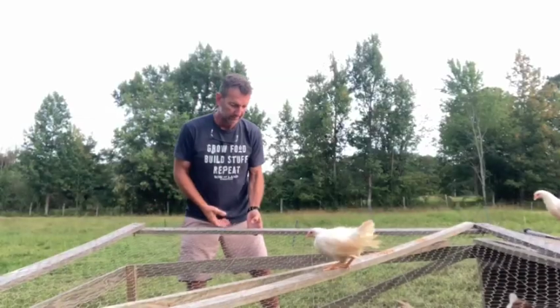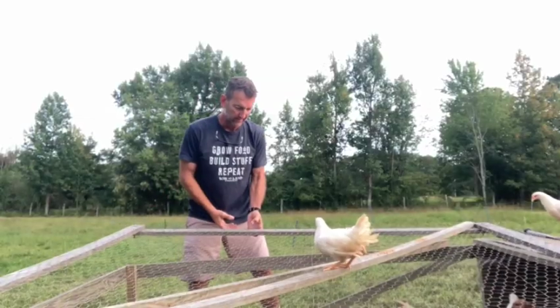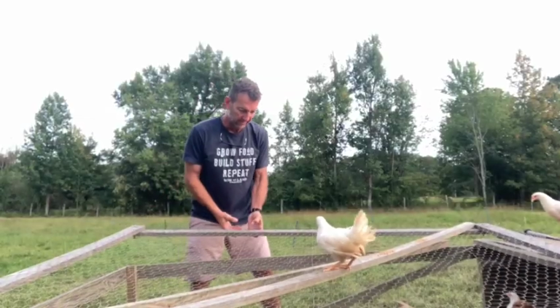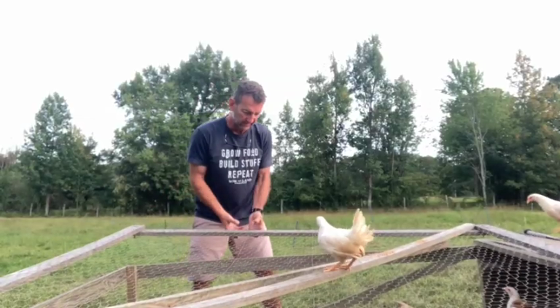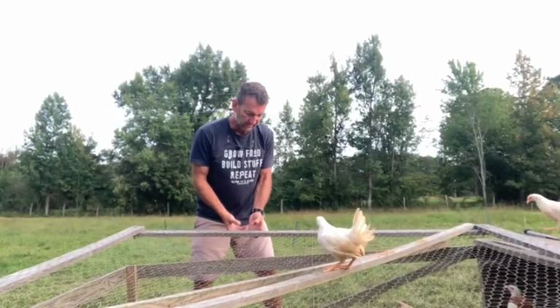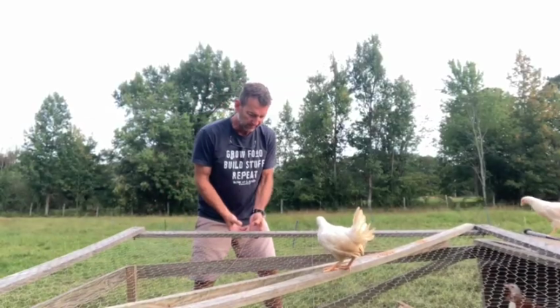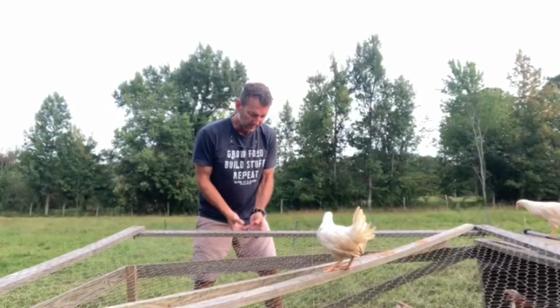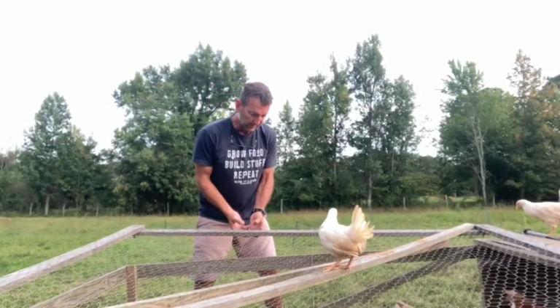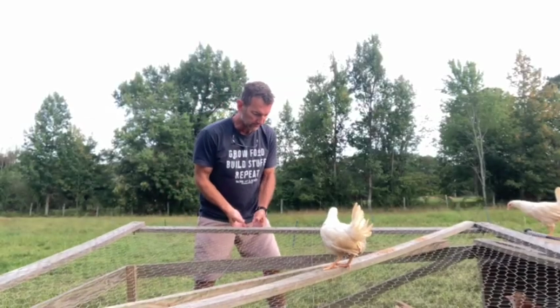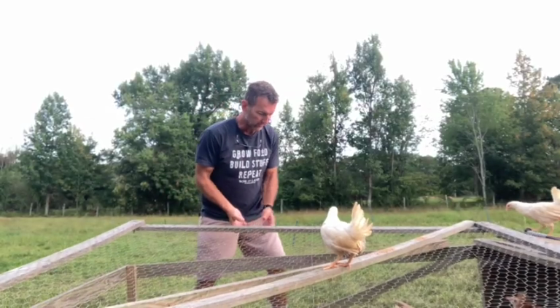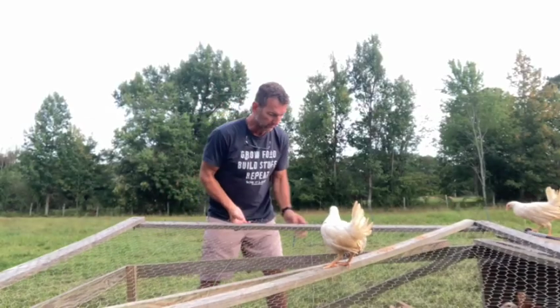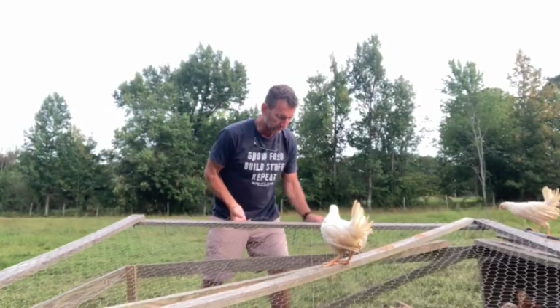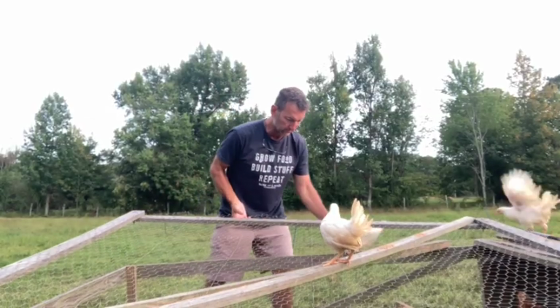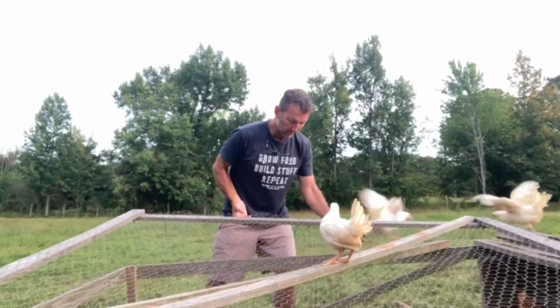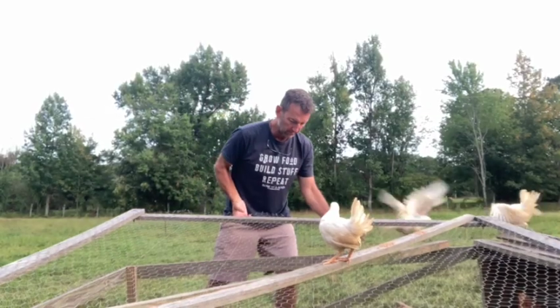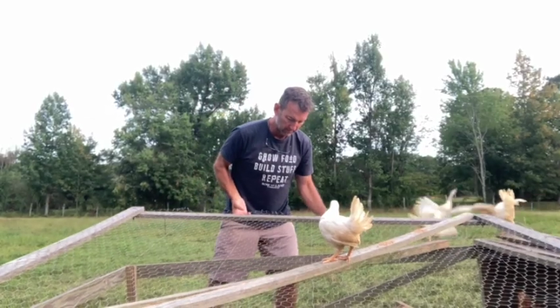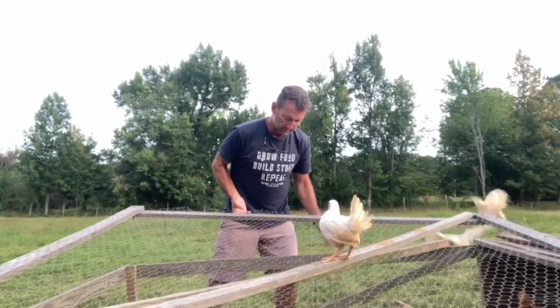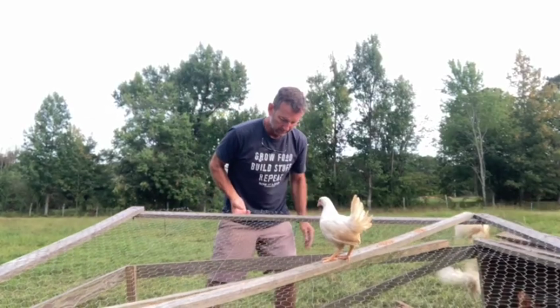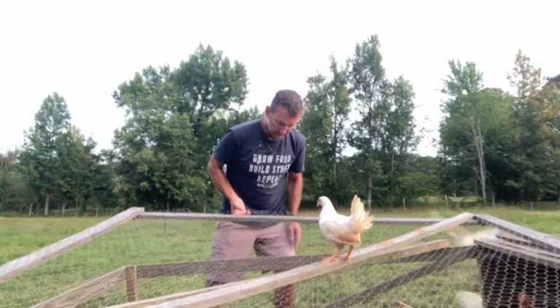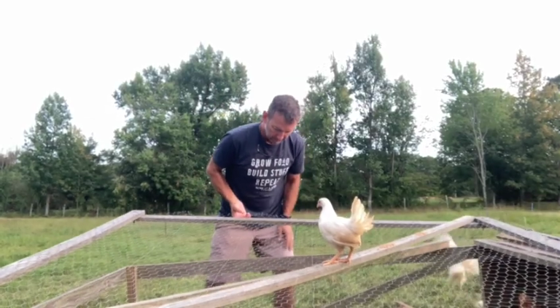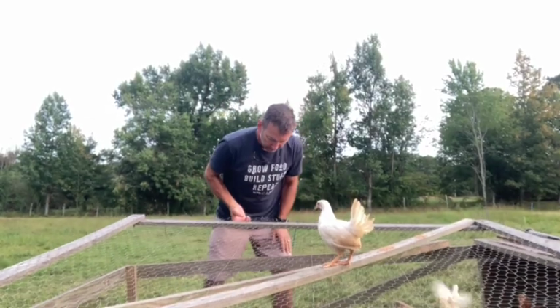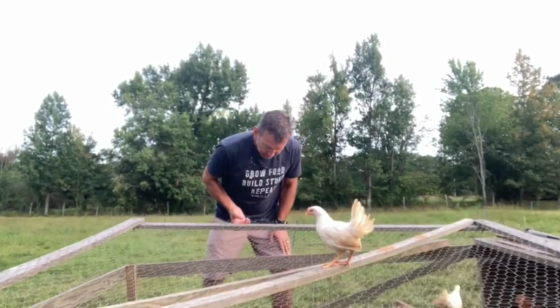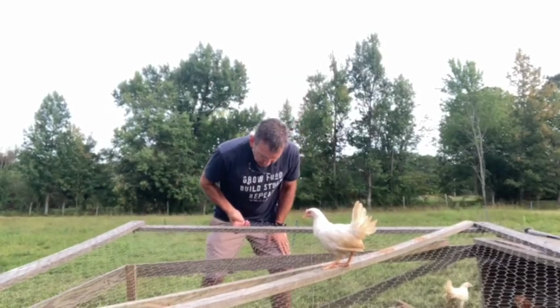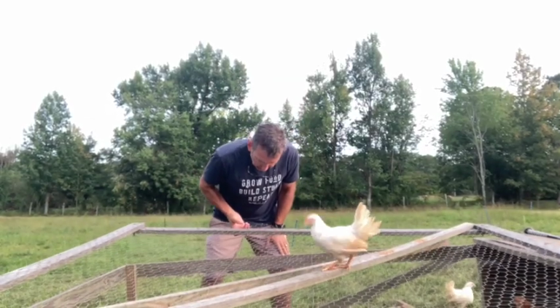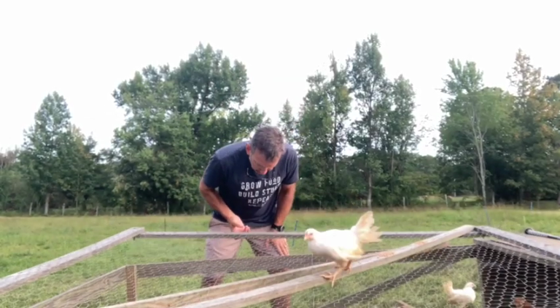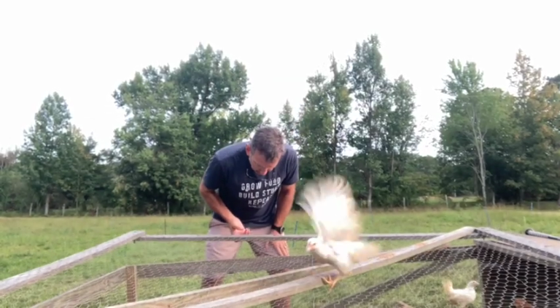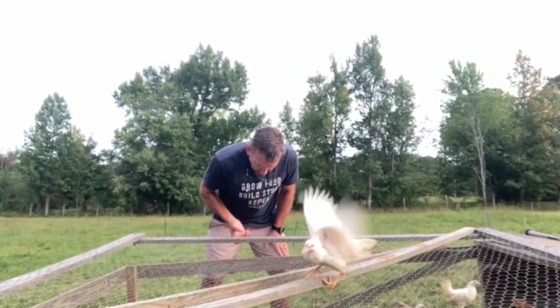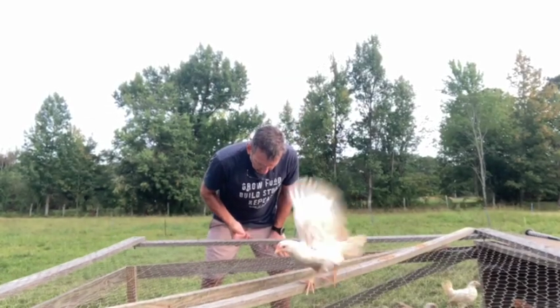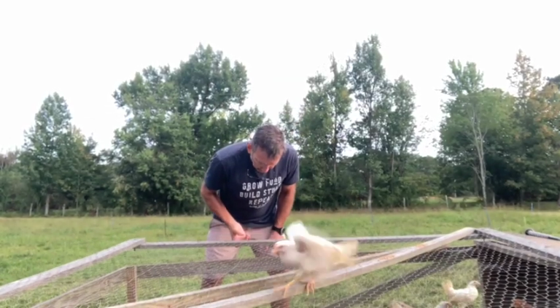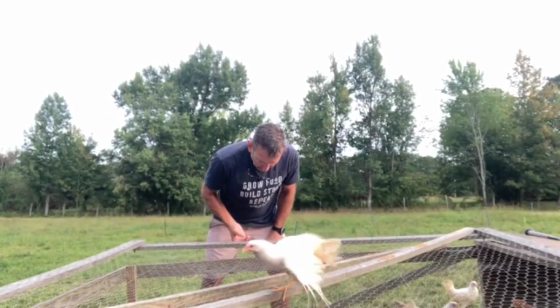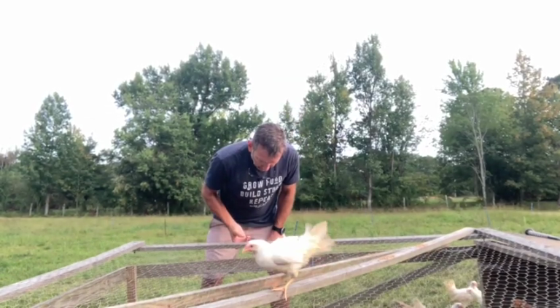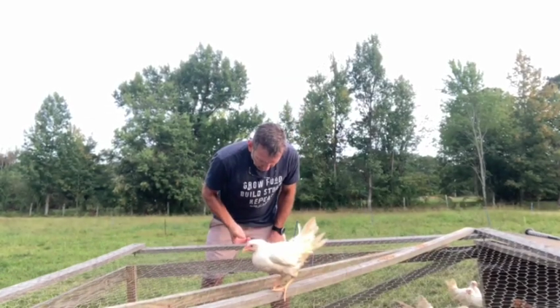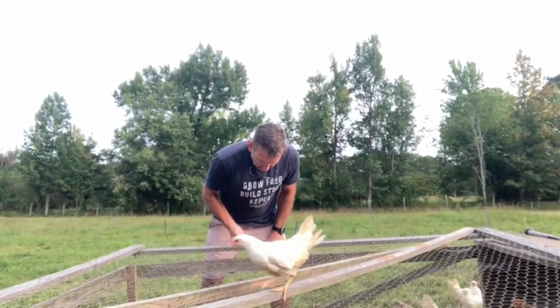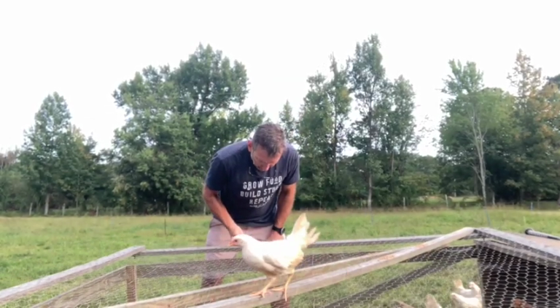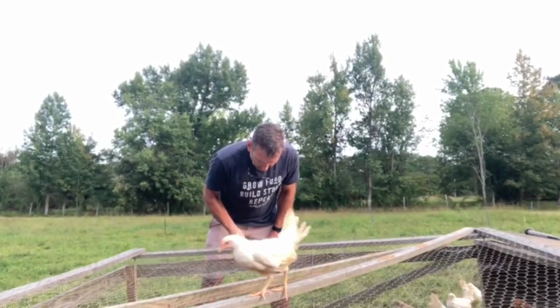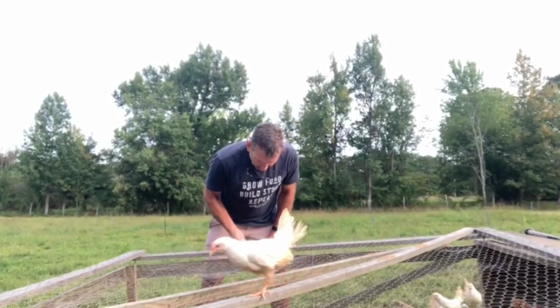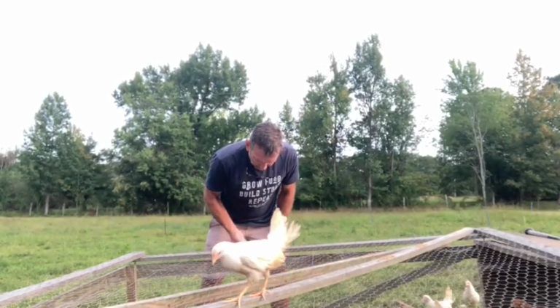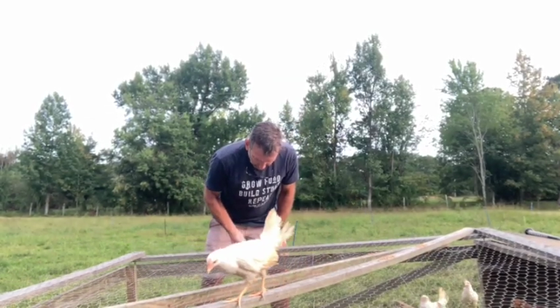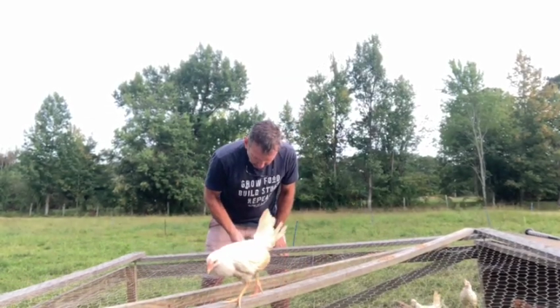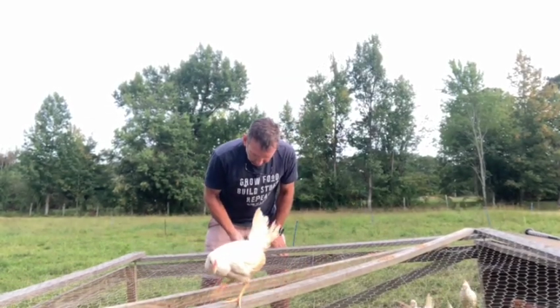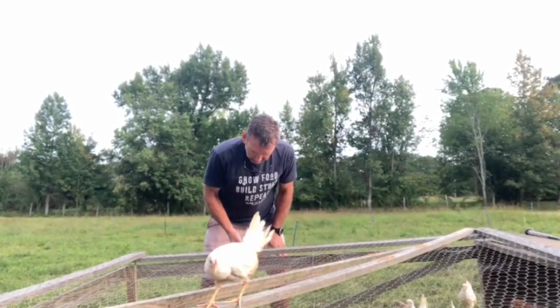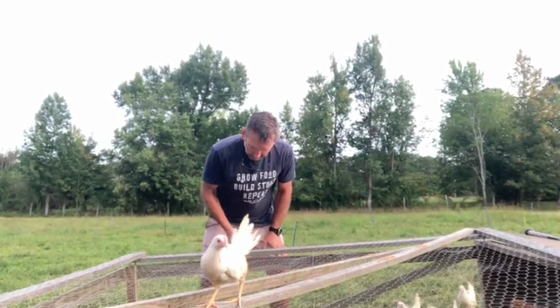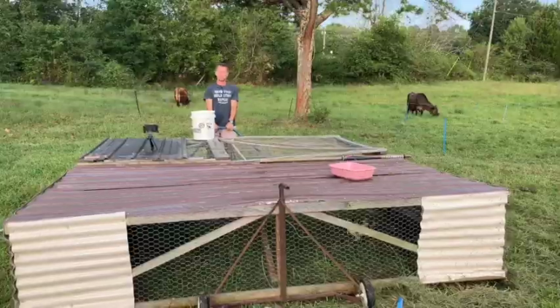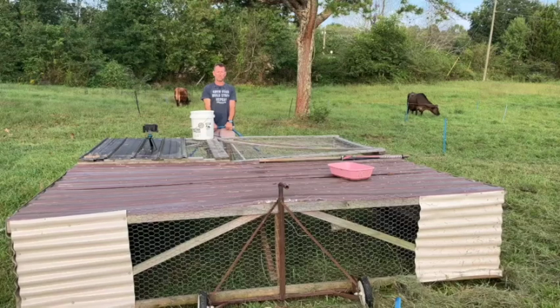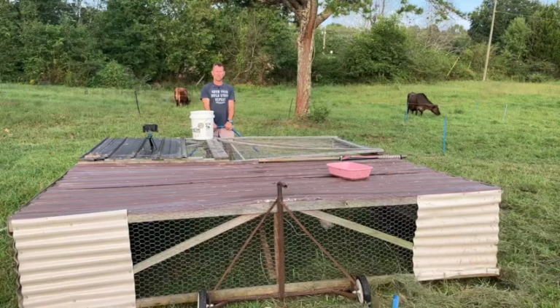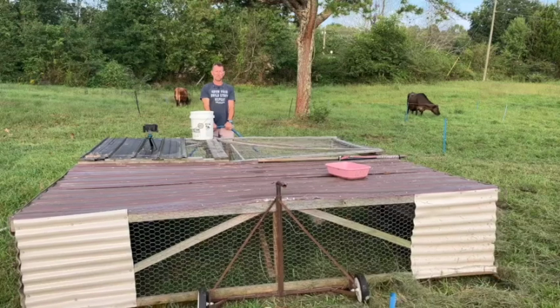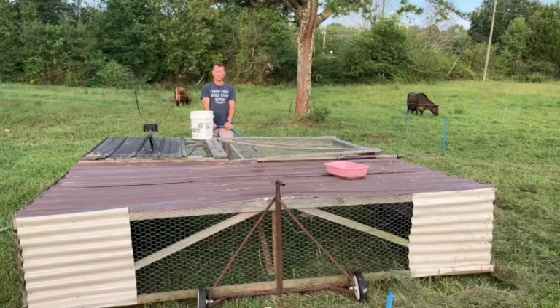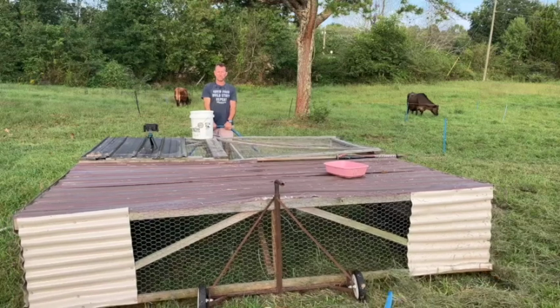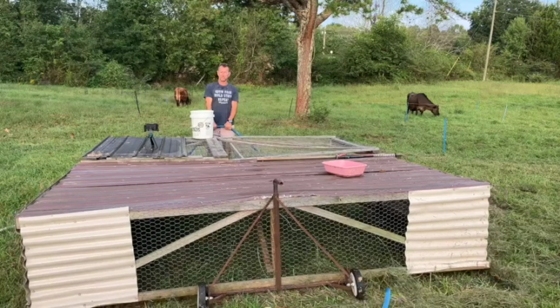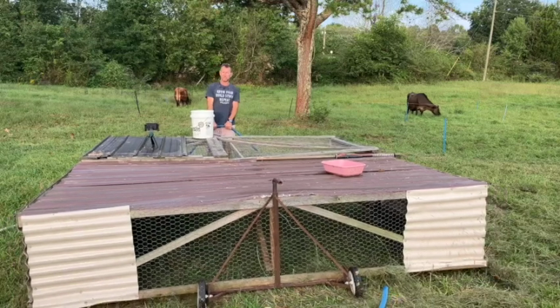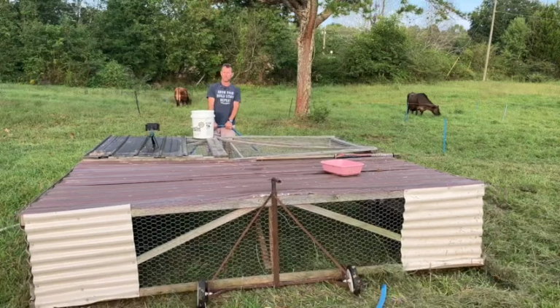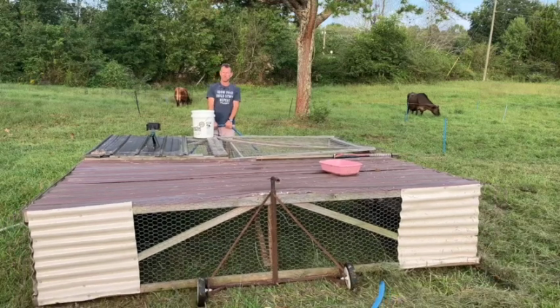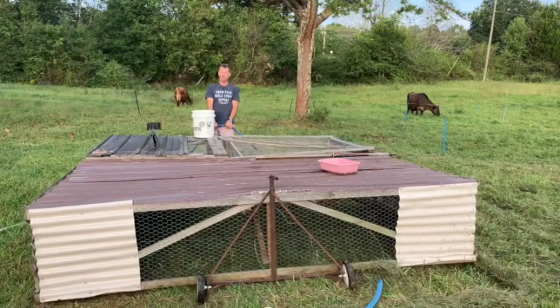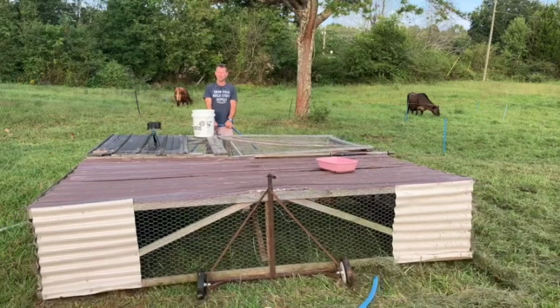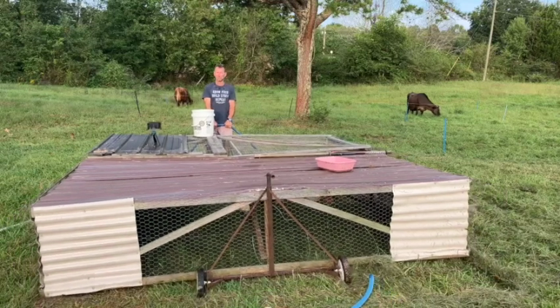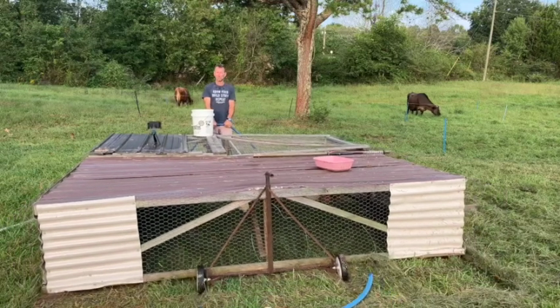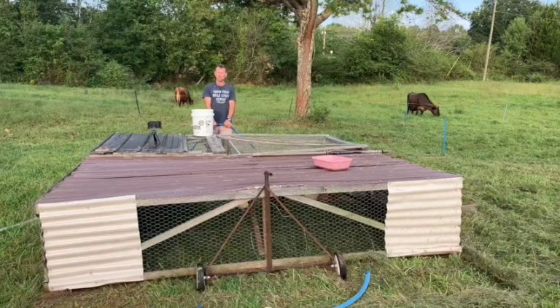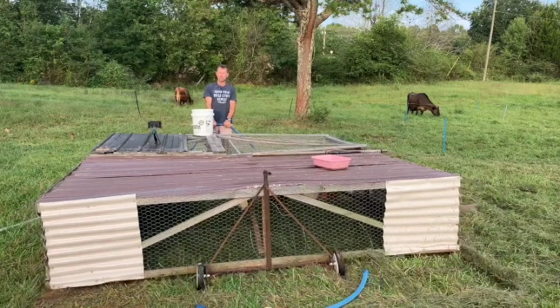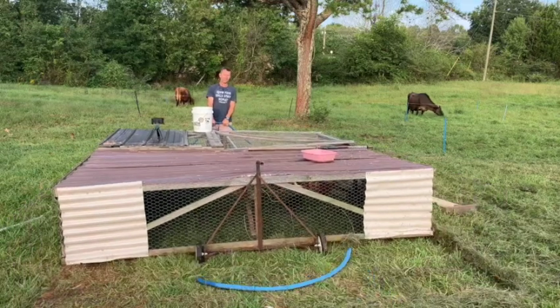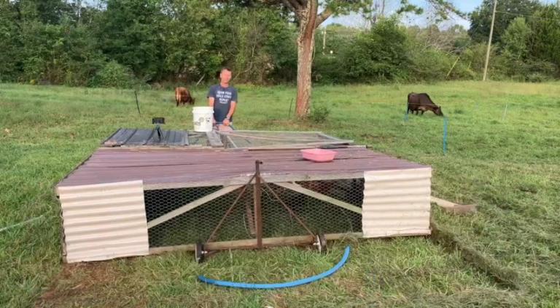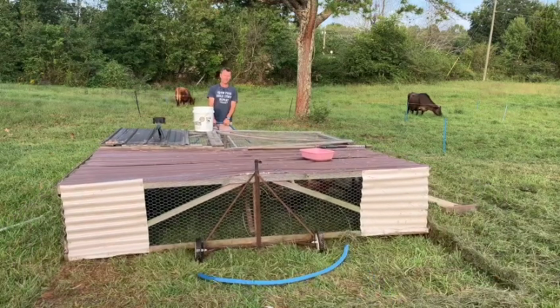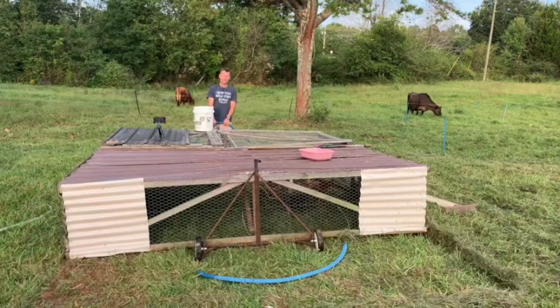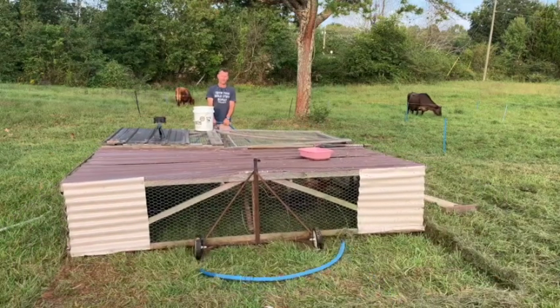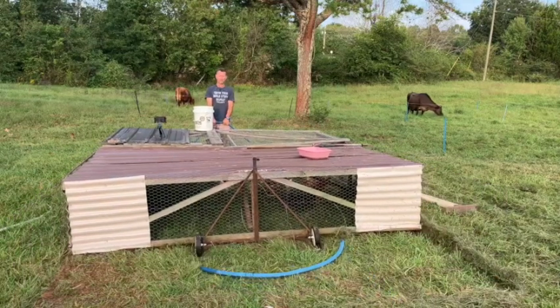Hey, you got speckles on here. You're not a leghorn, man.